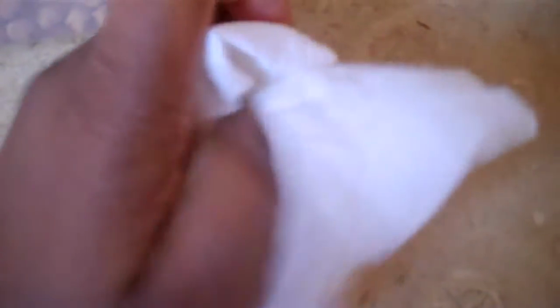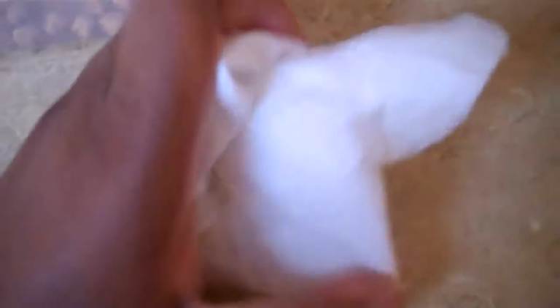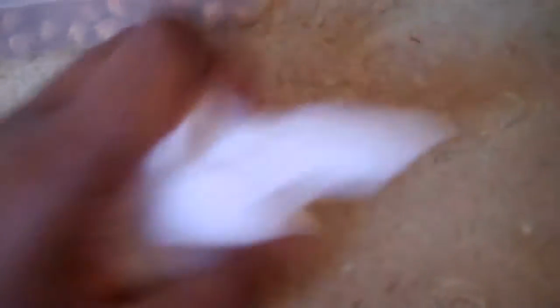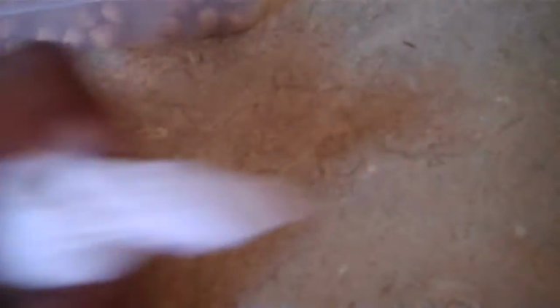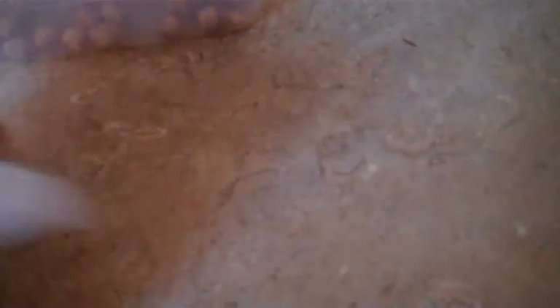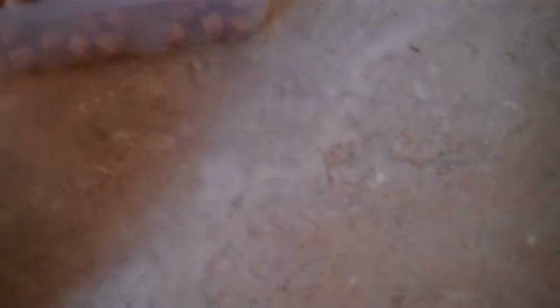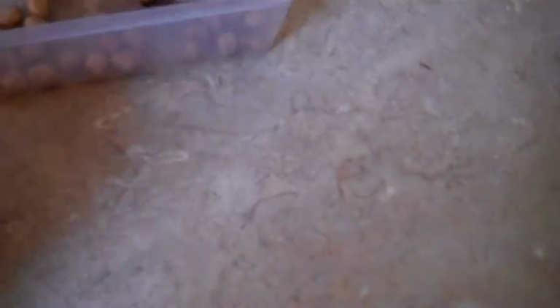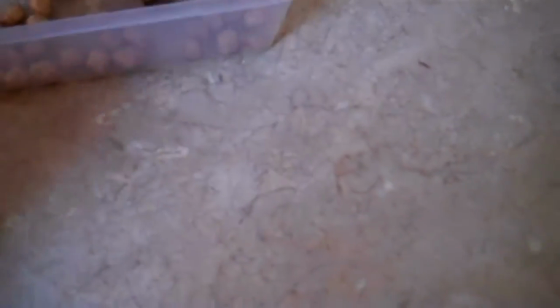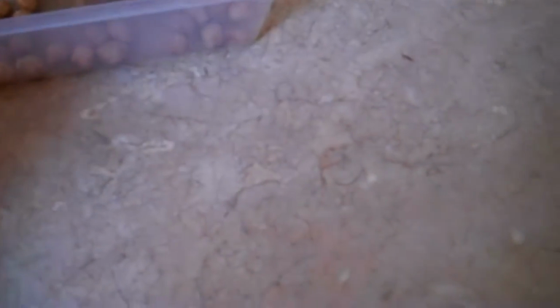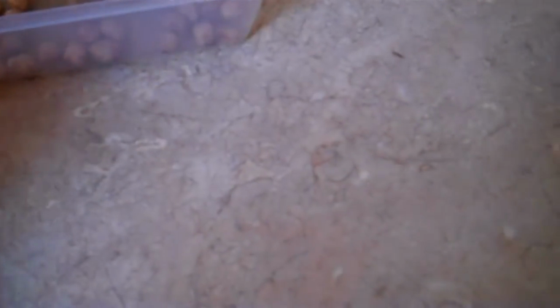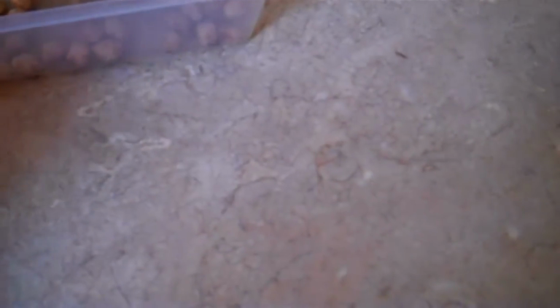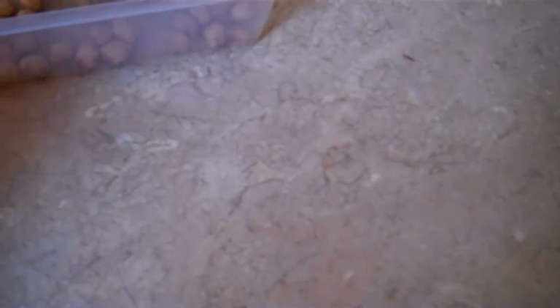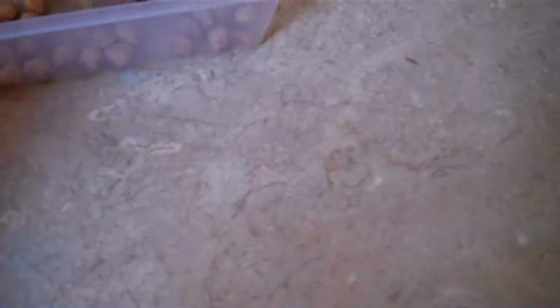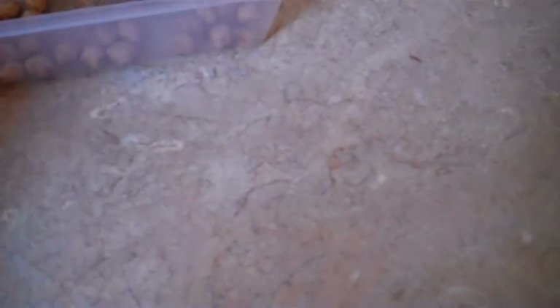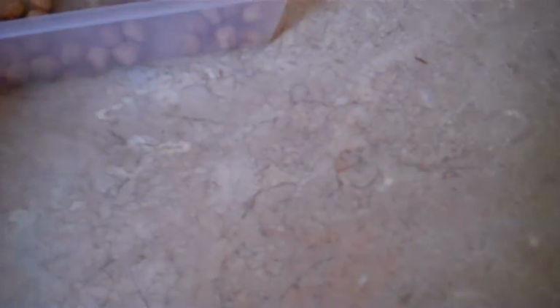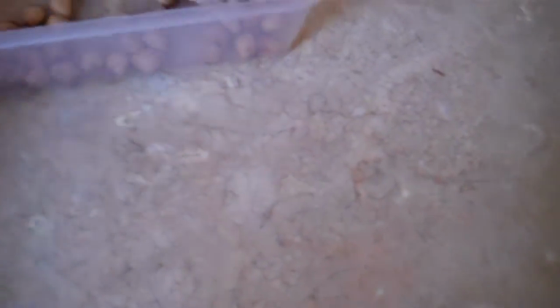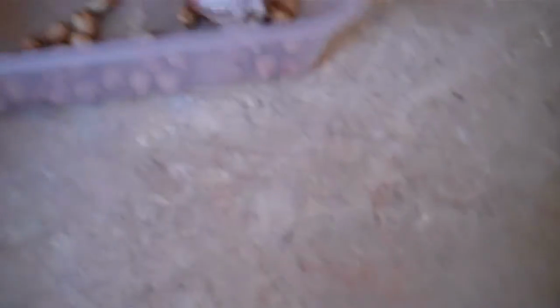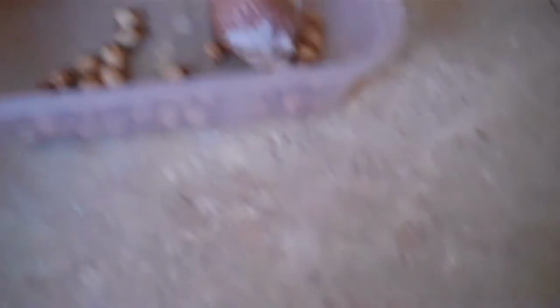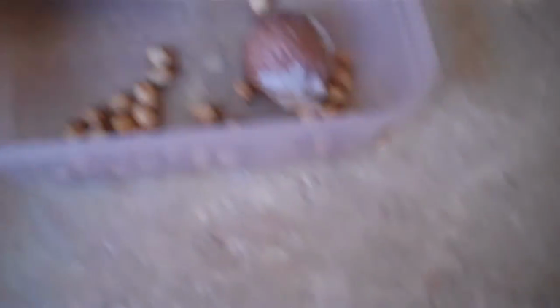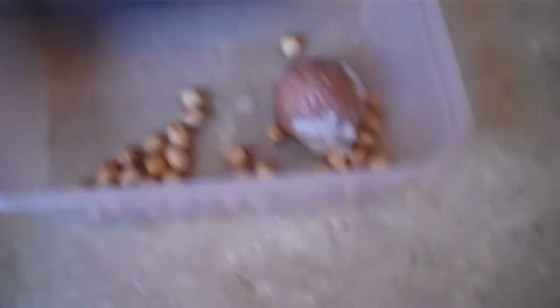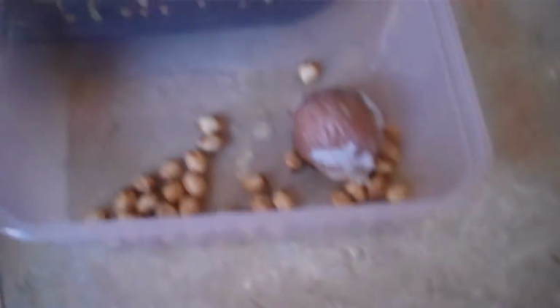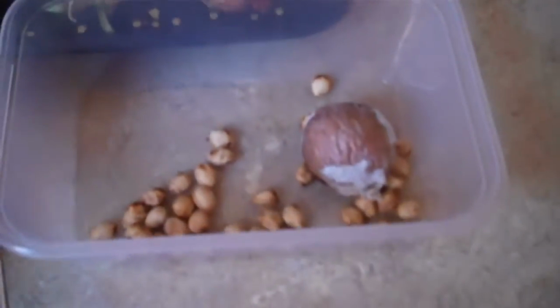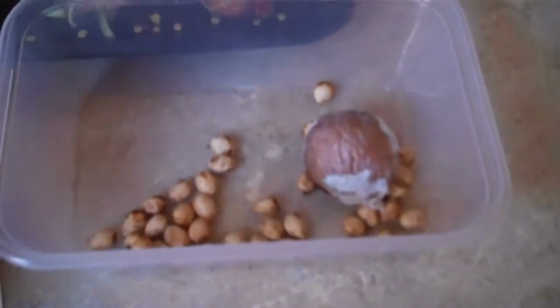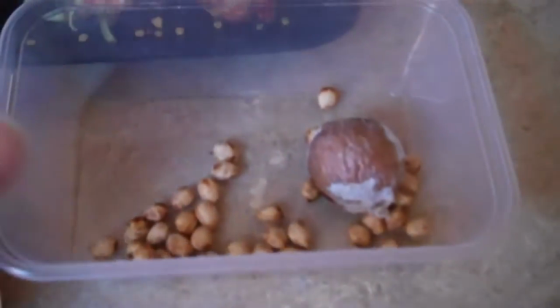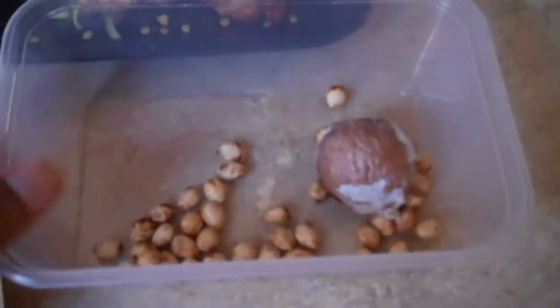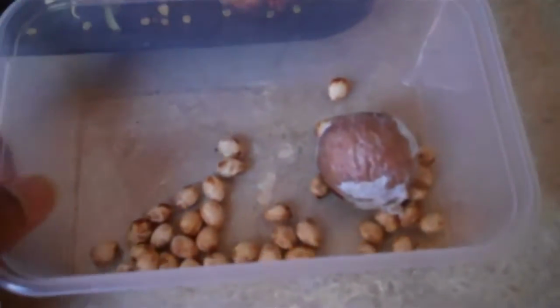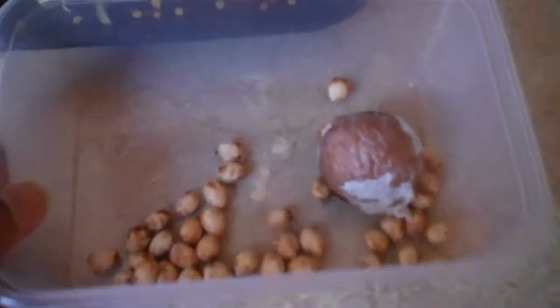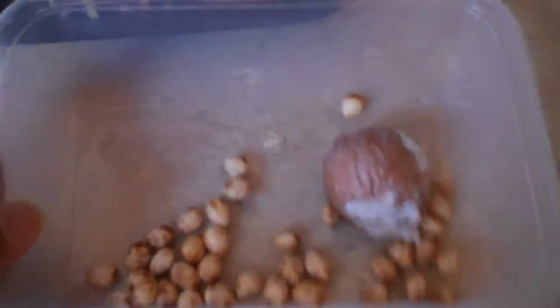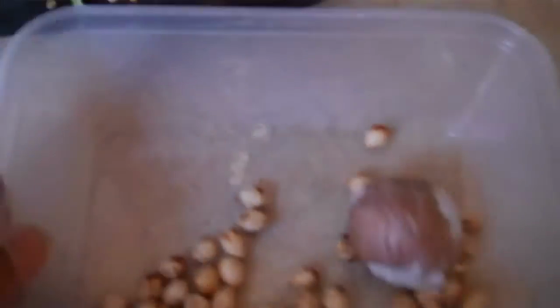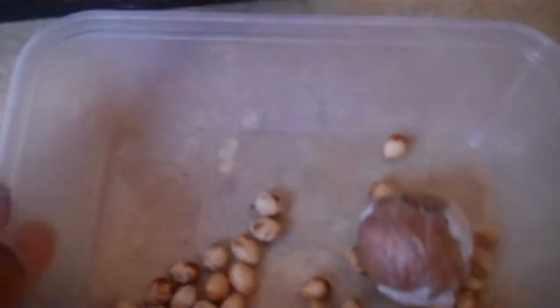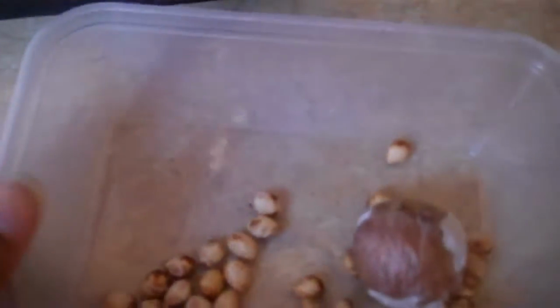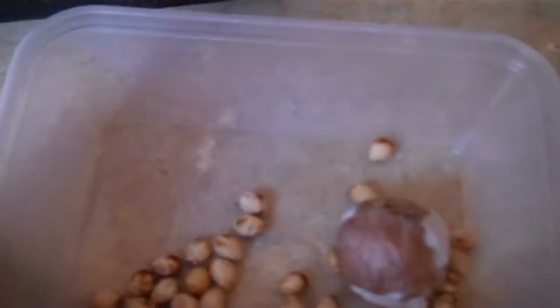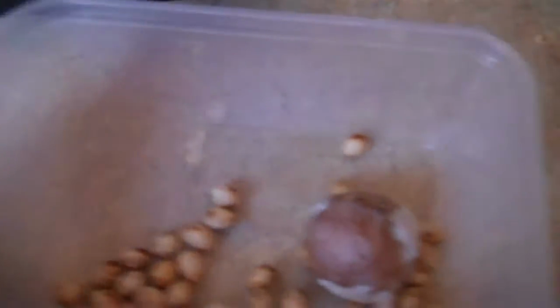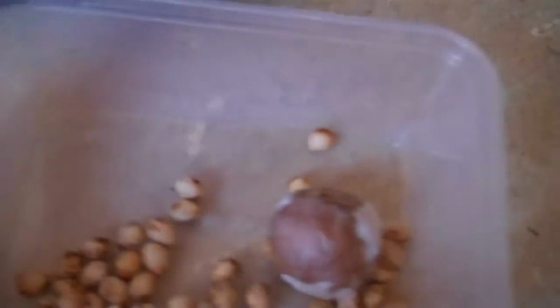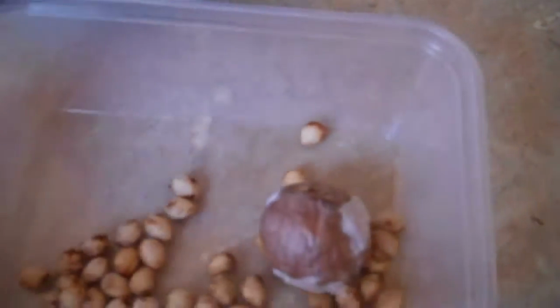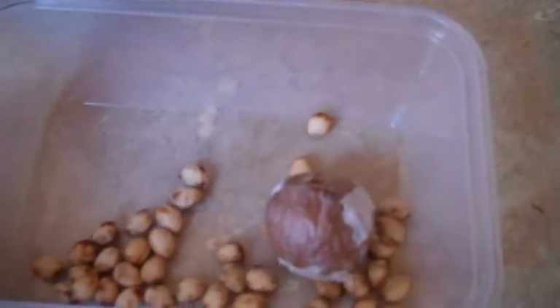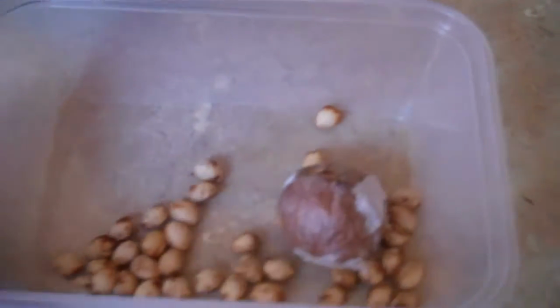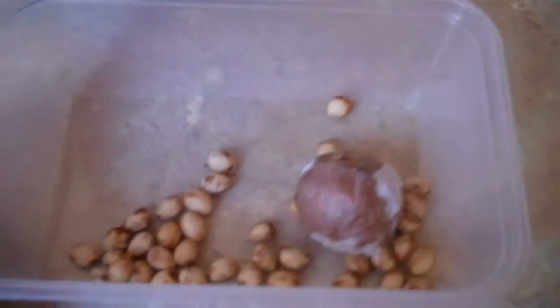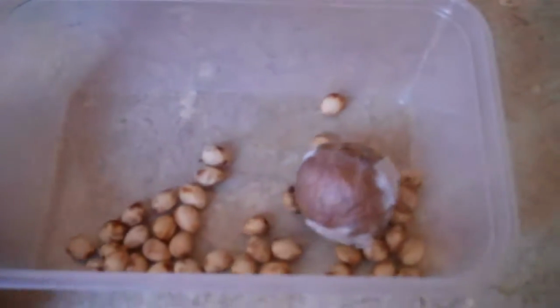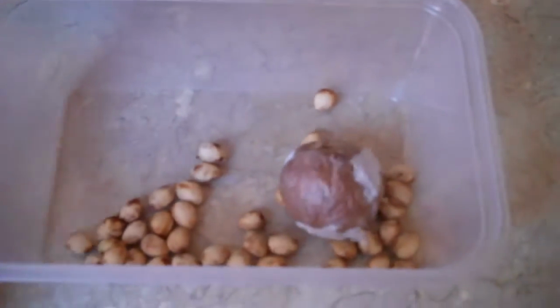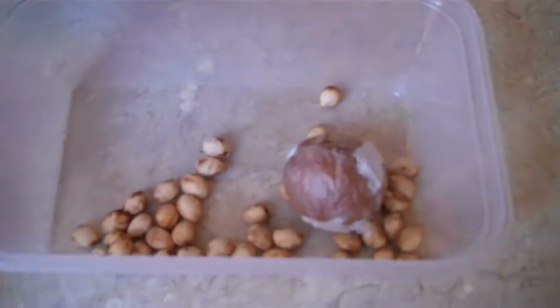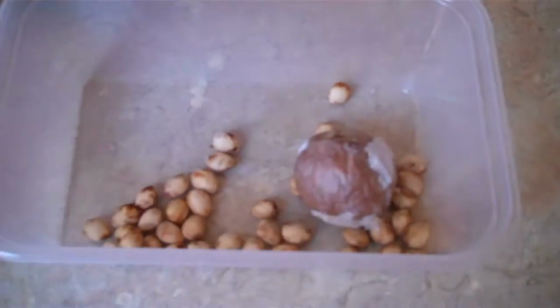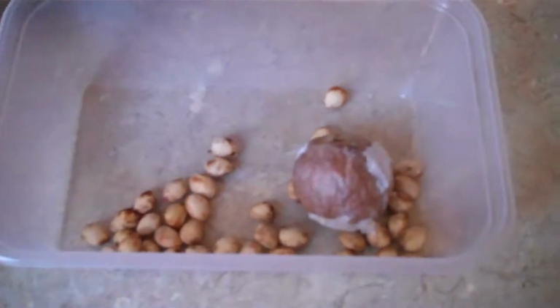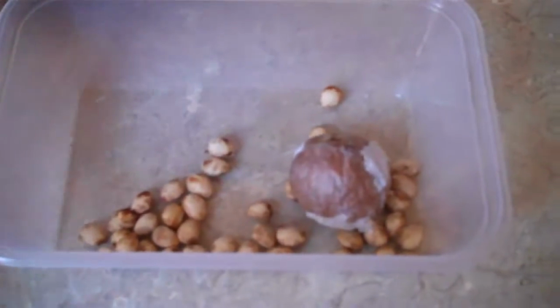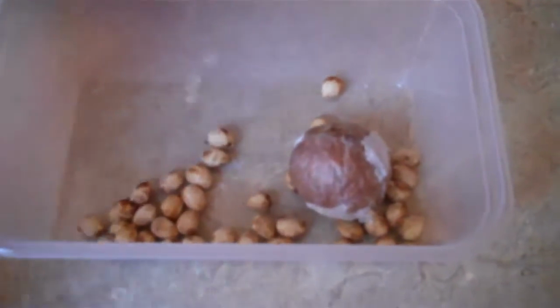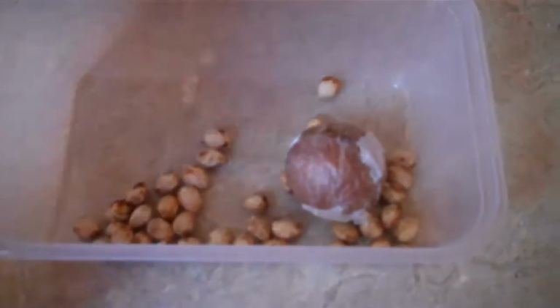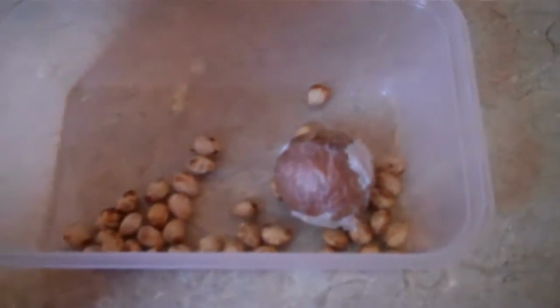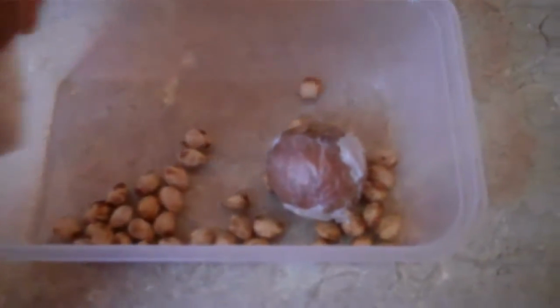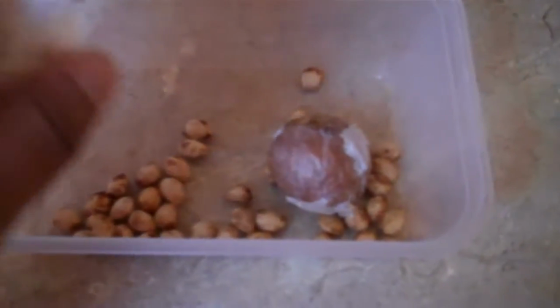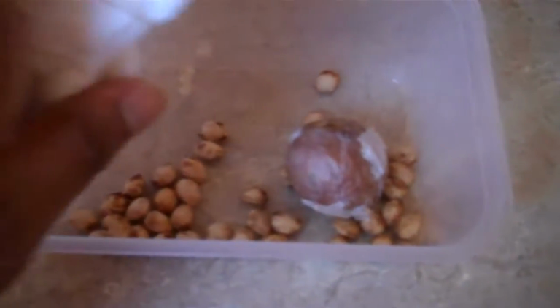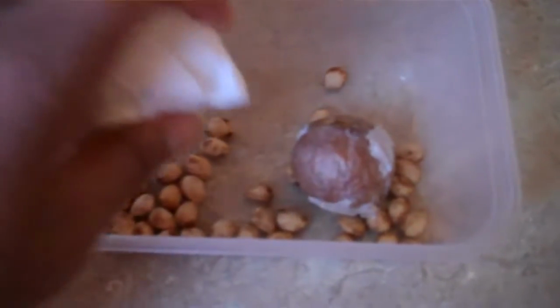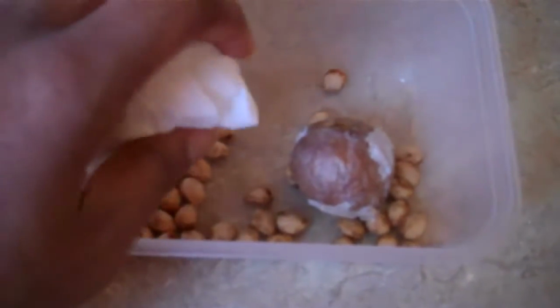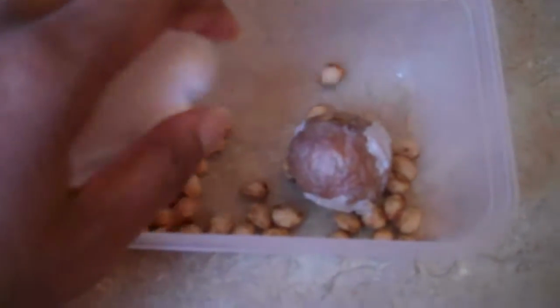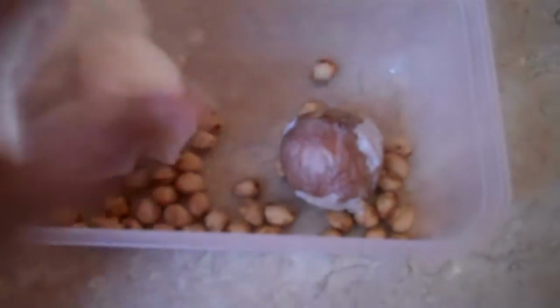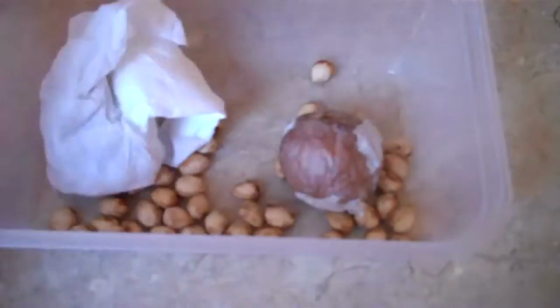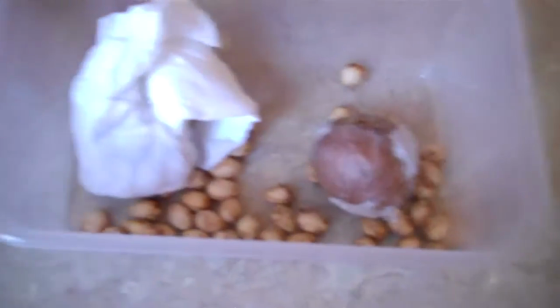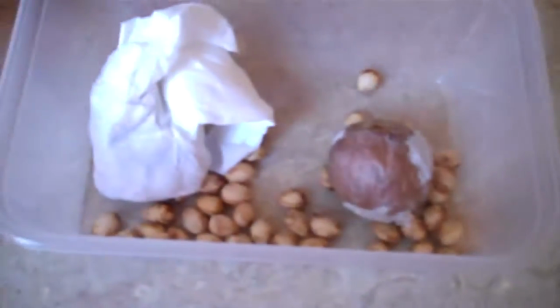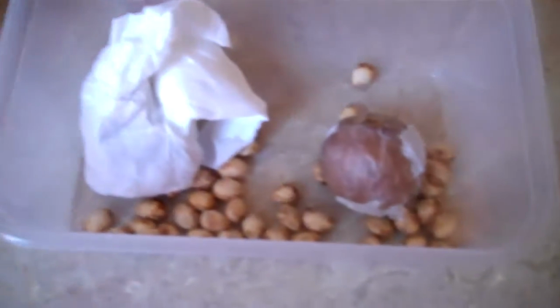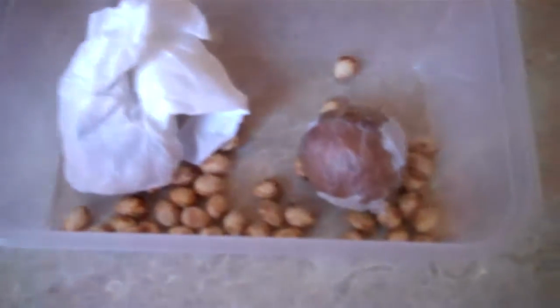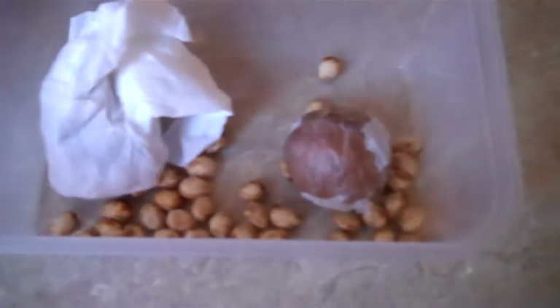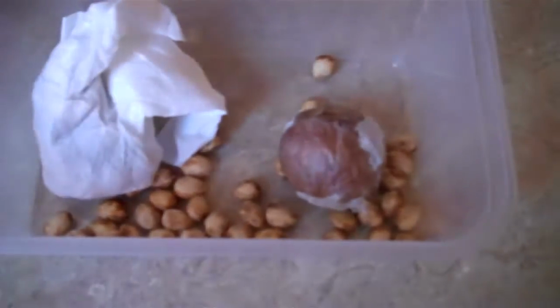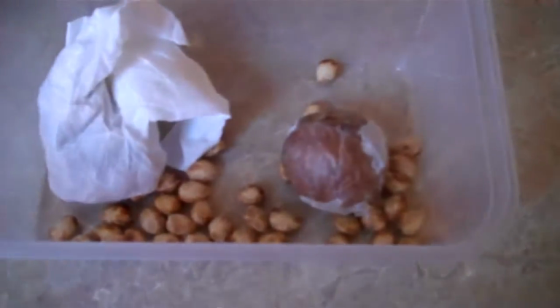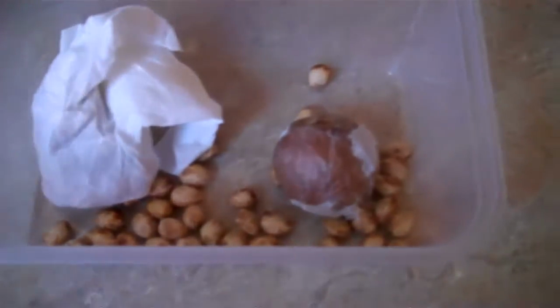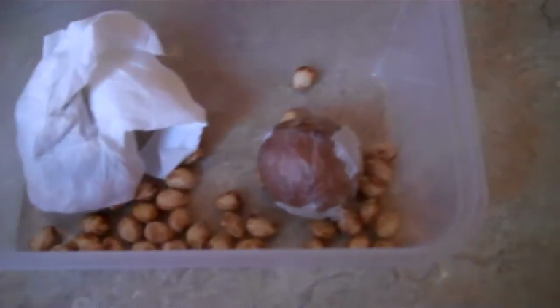What other seeds do I have? I think I've got some scotch bonnet seeds as well, but they're not actually here at the moment.